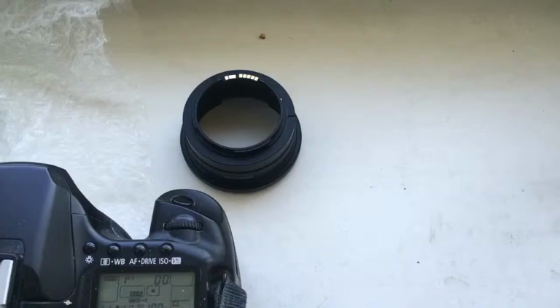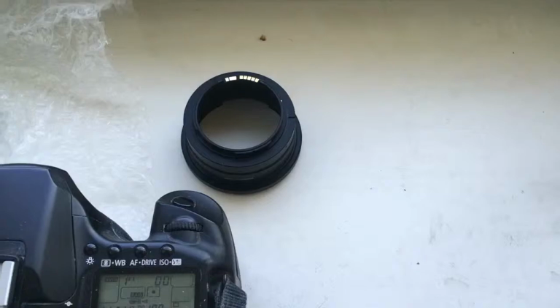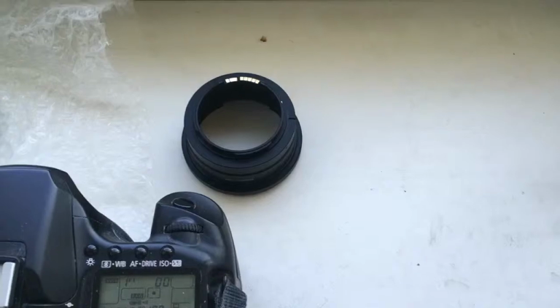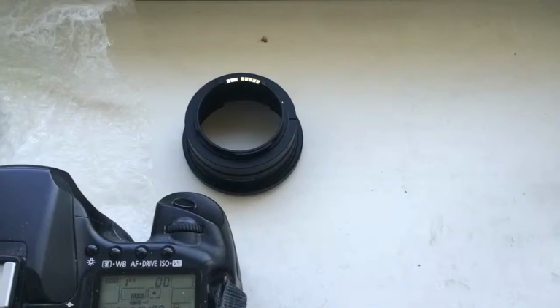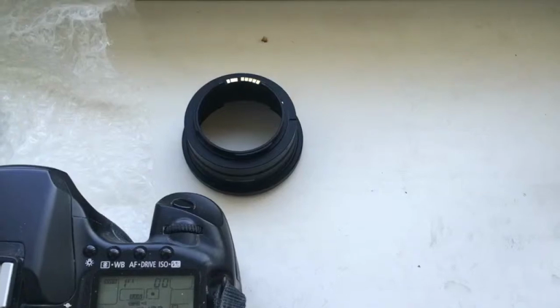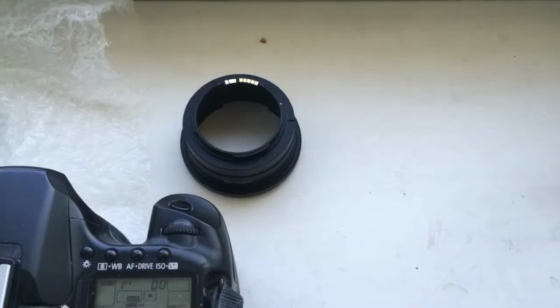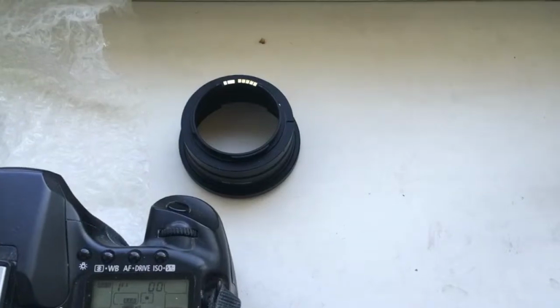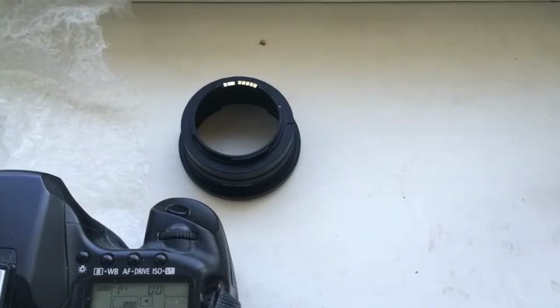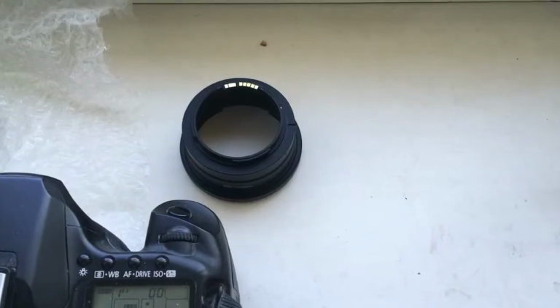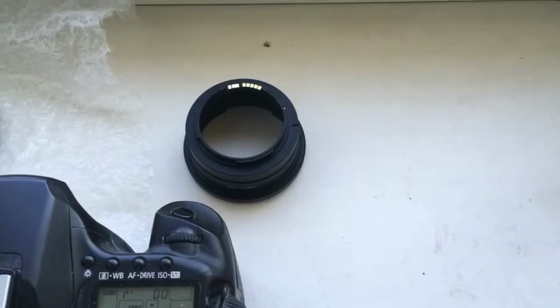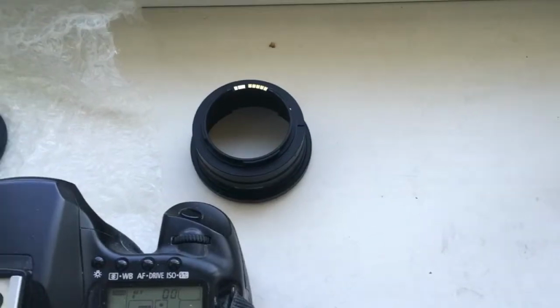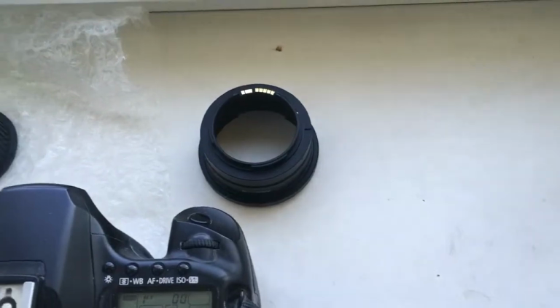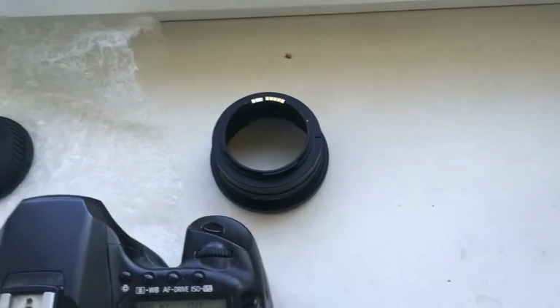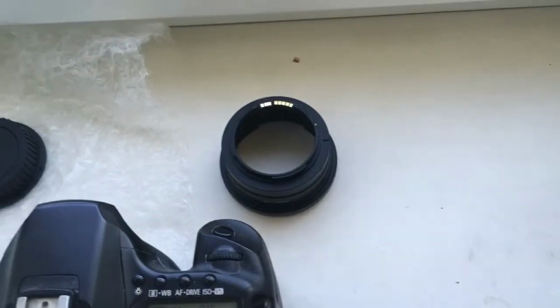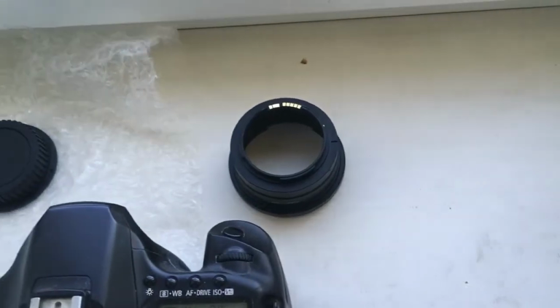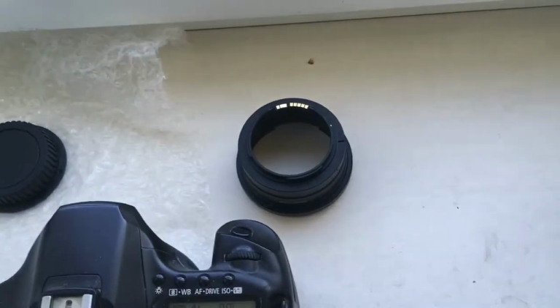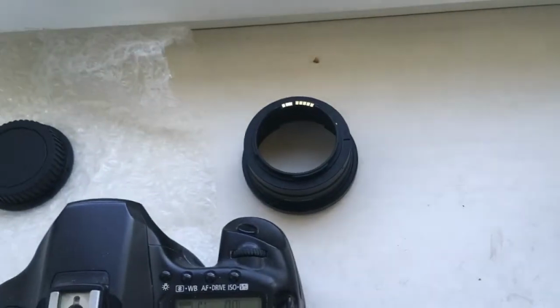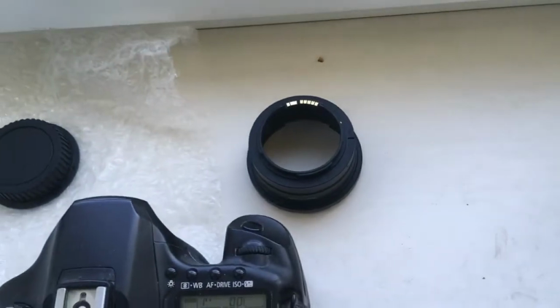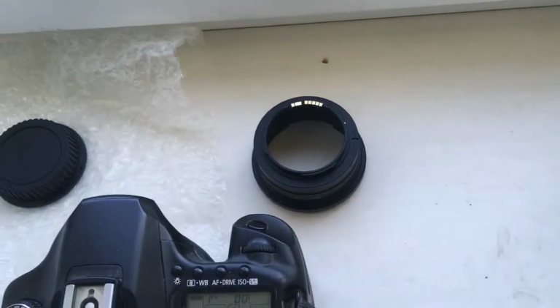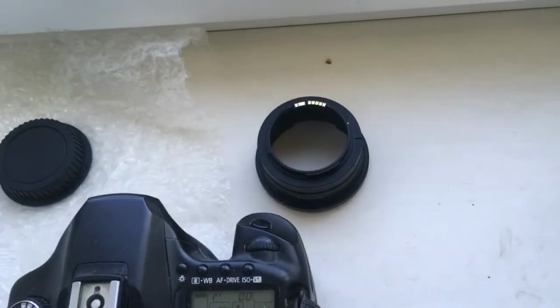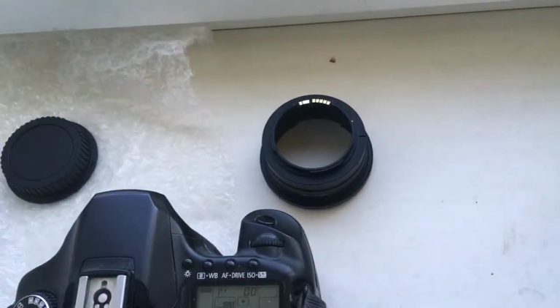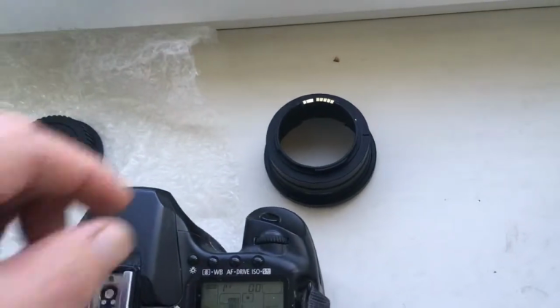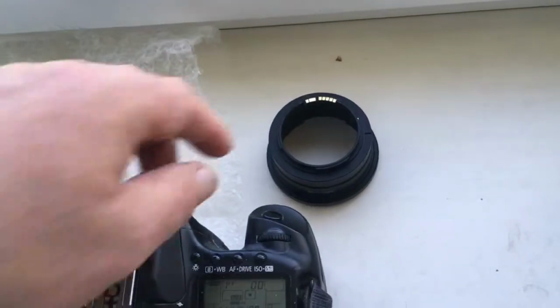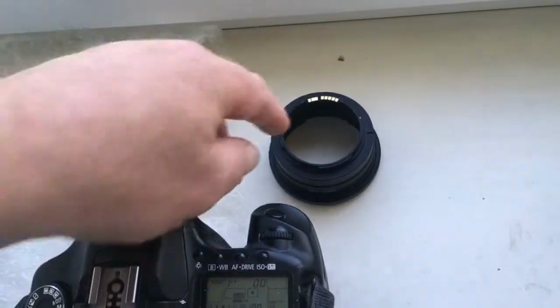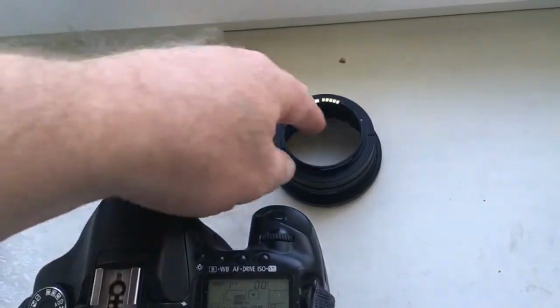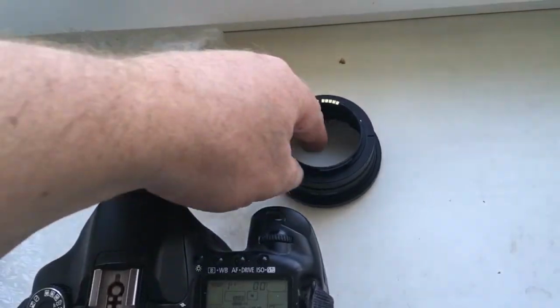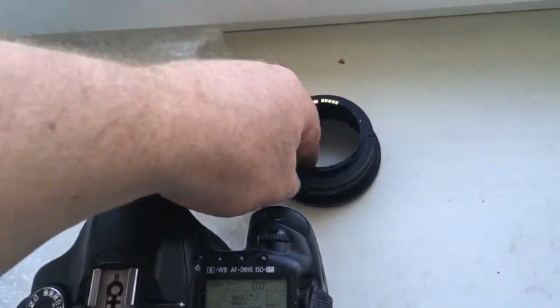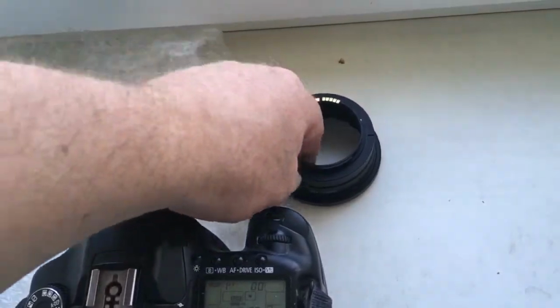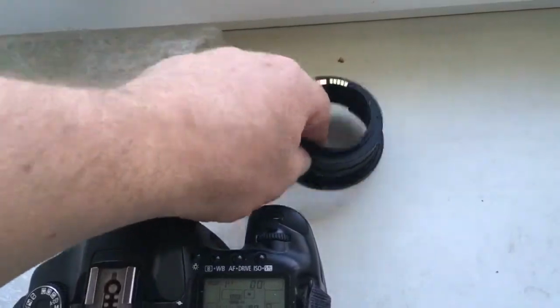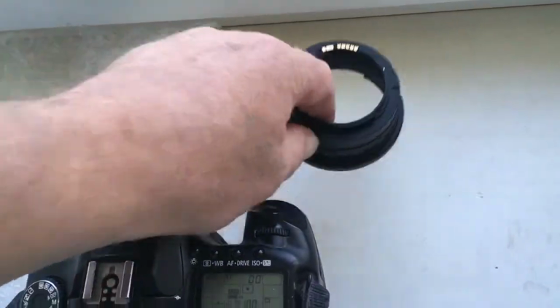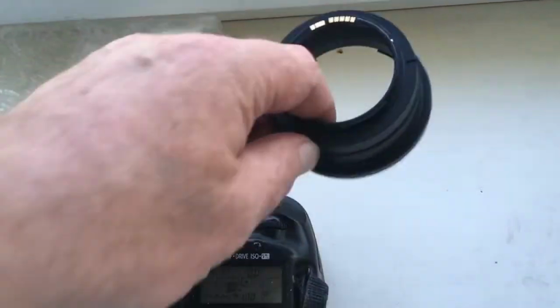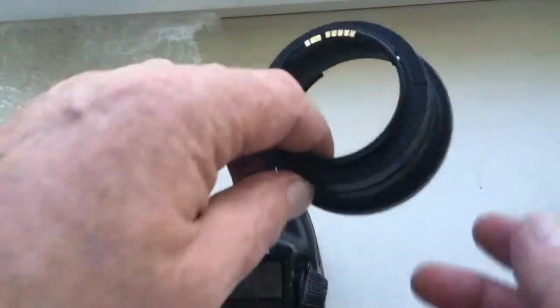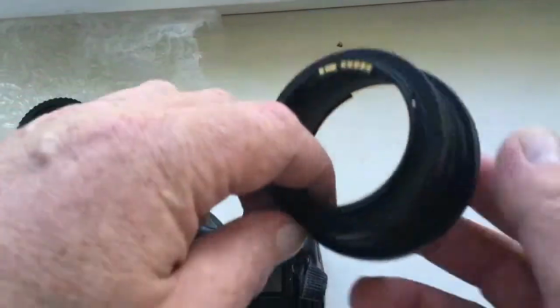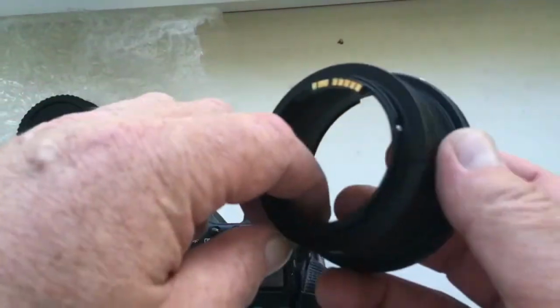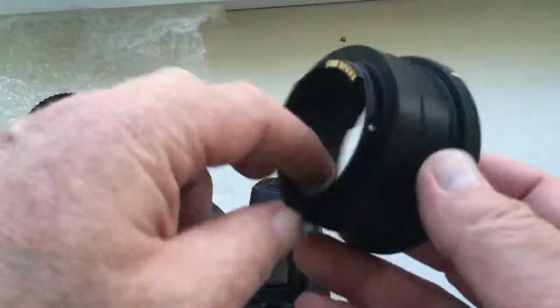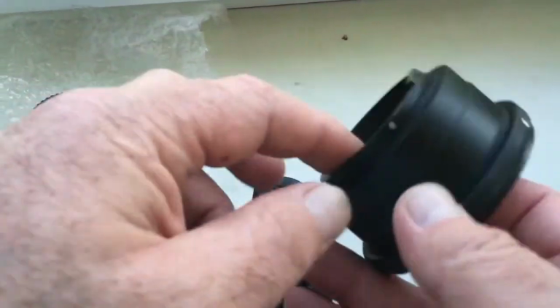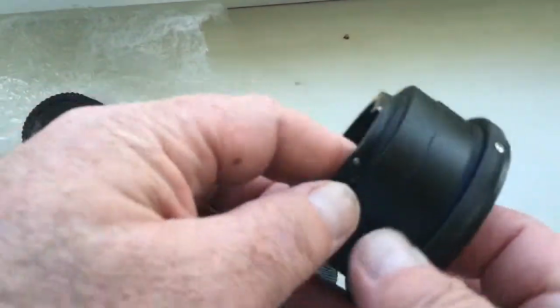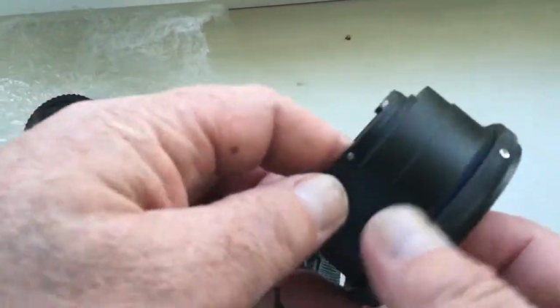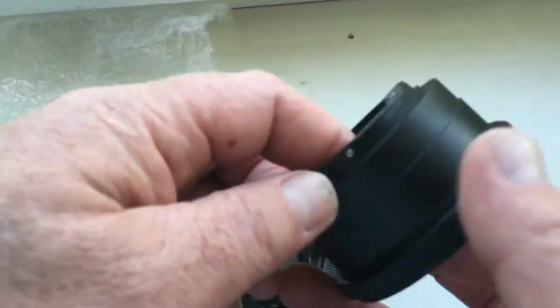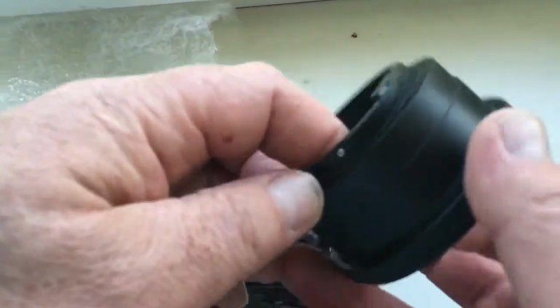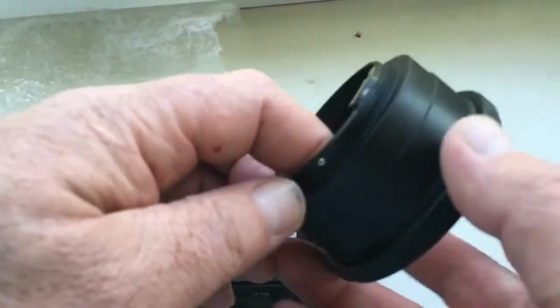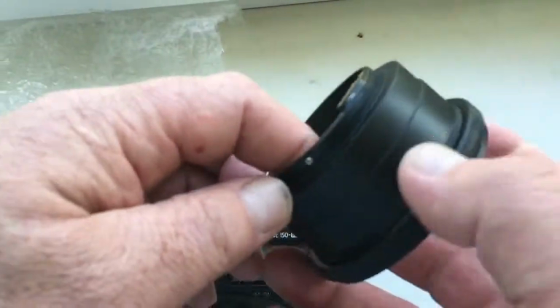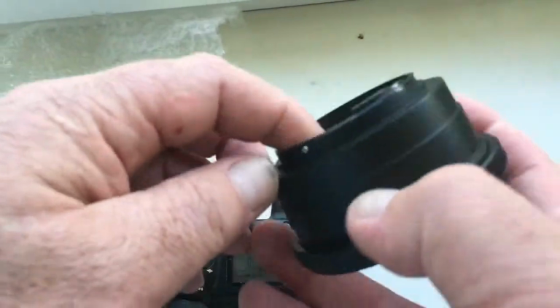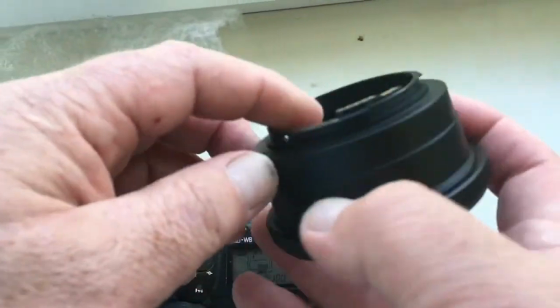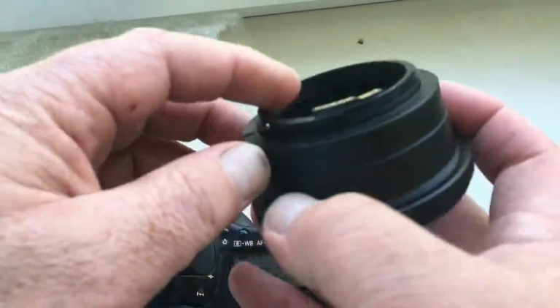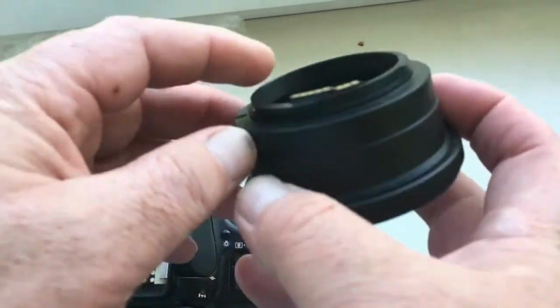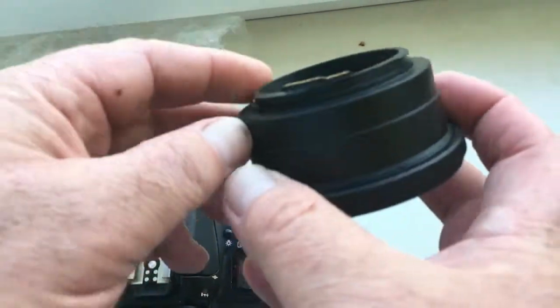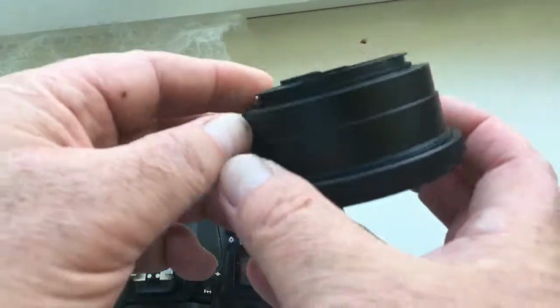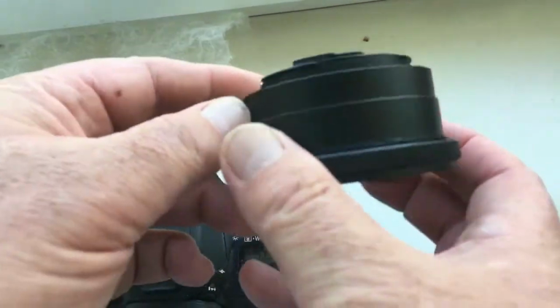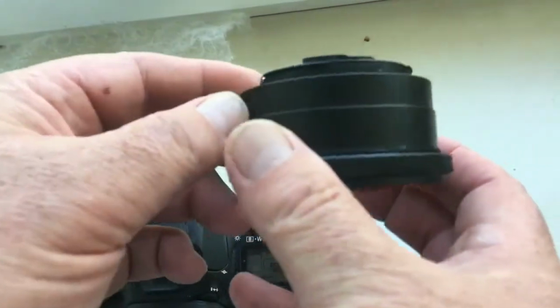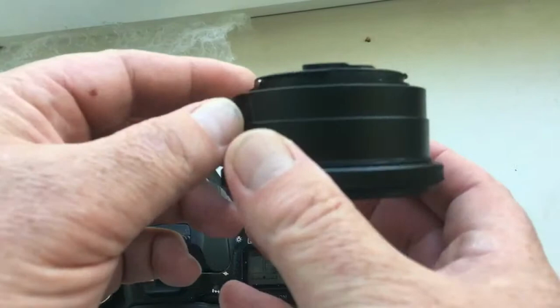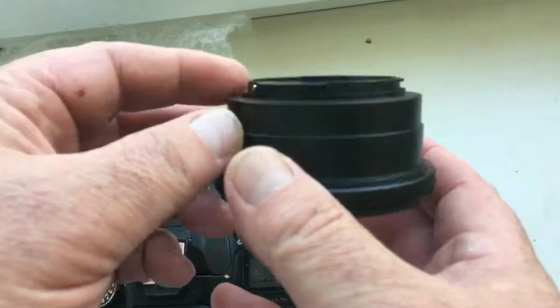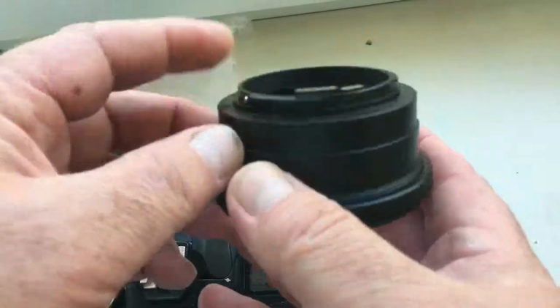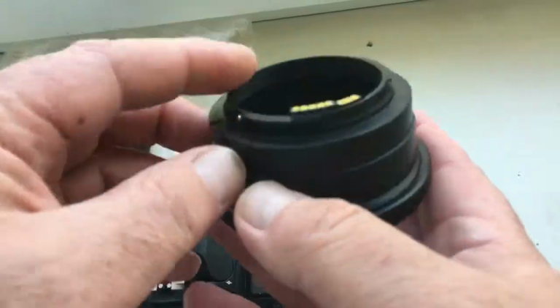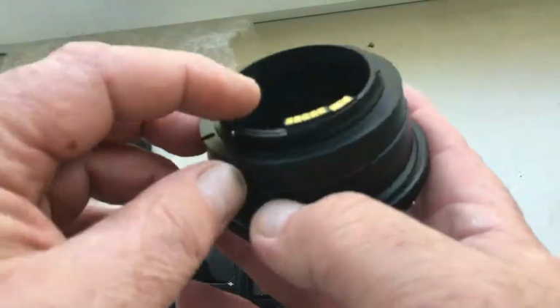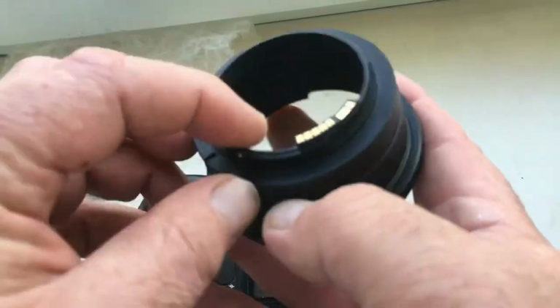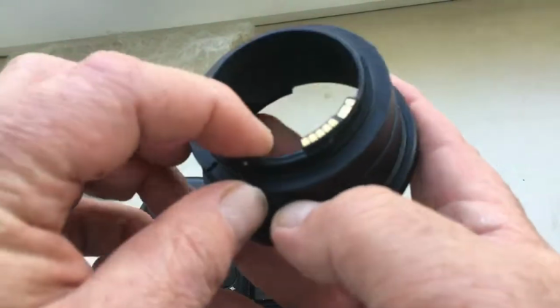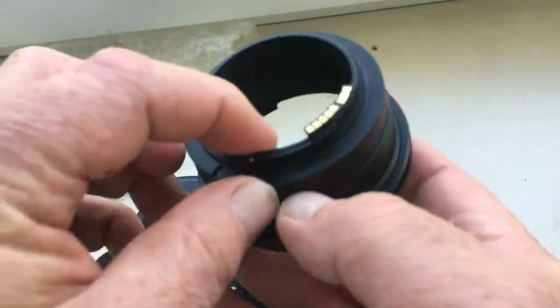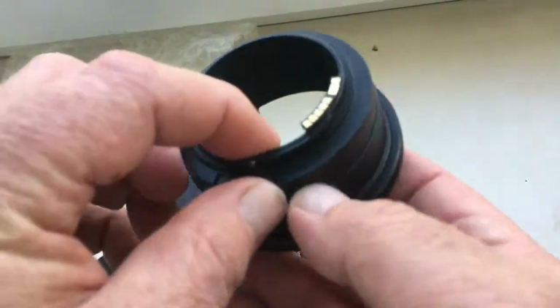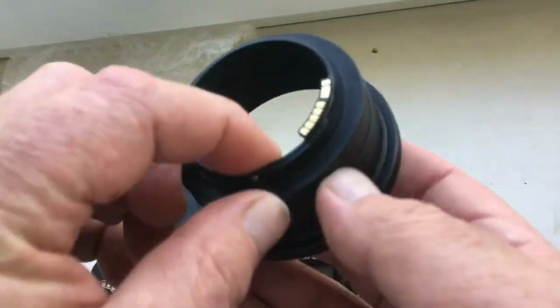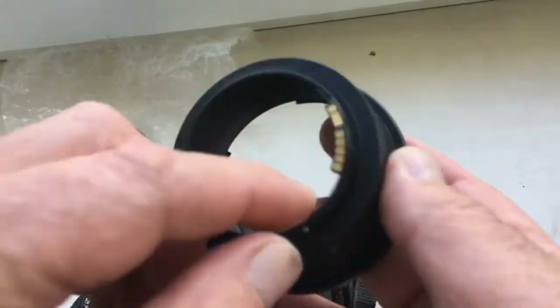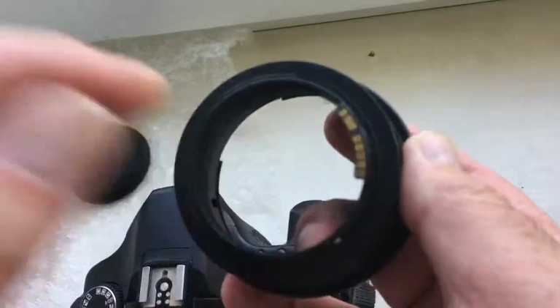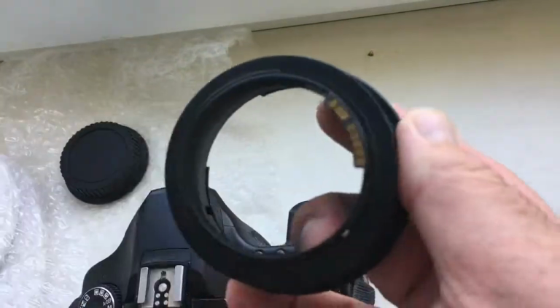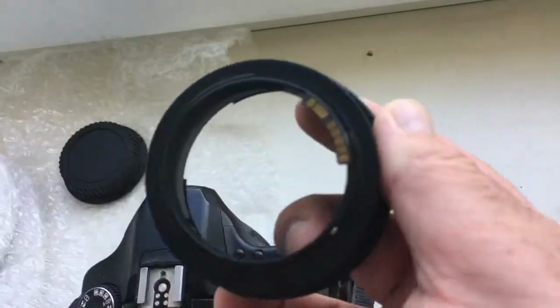Hello, Janos. This video is about your adapter. Look, this is your adapter — Pentacon 6 to Canon.